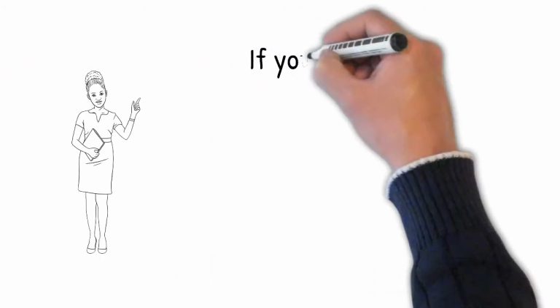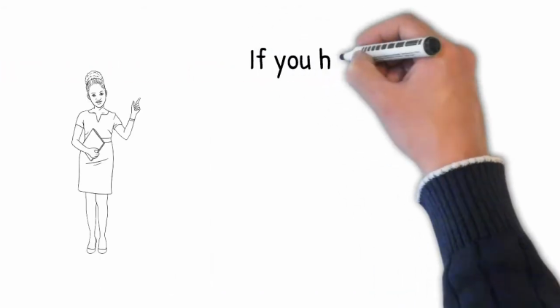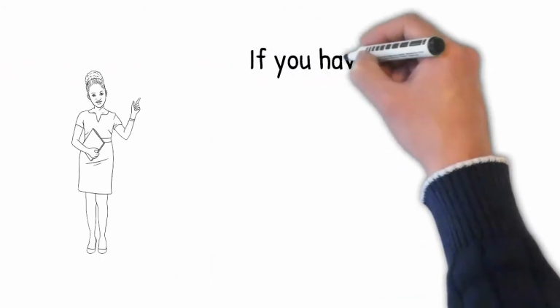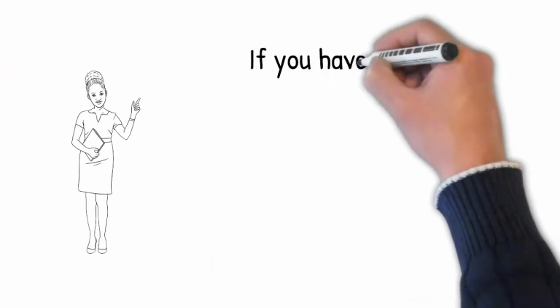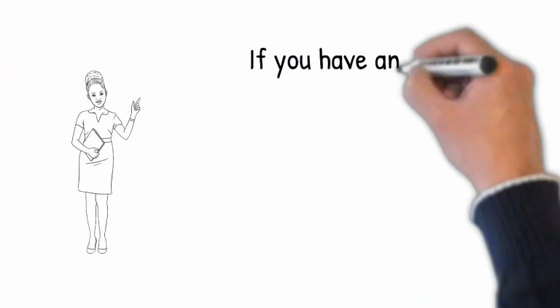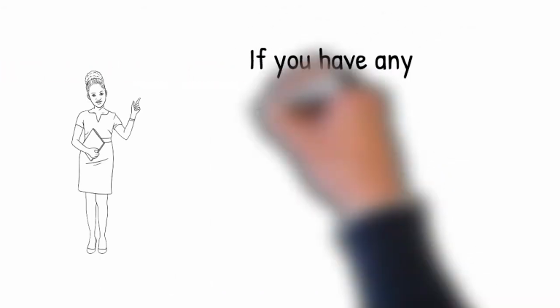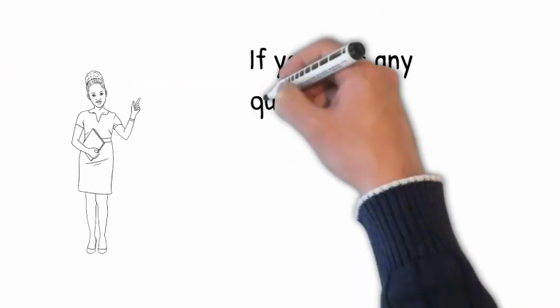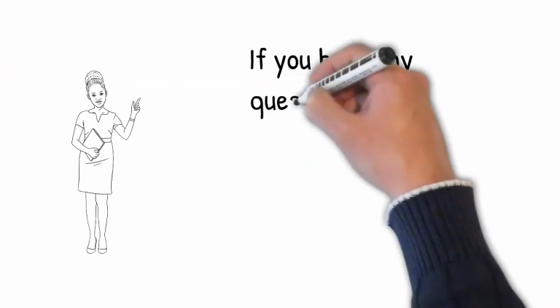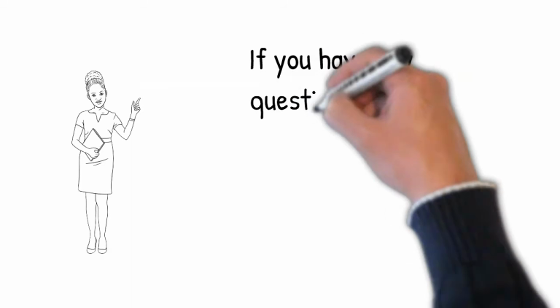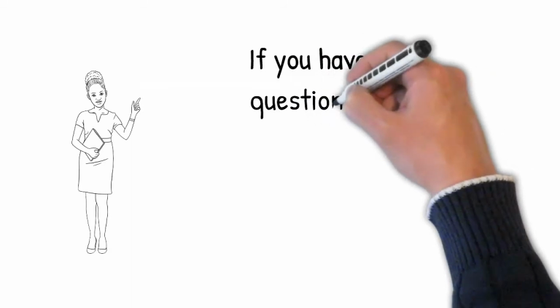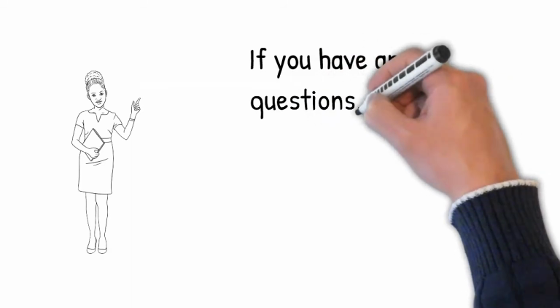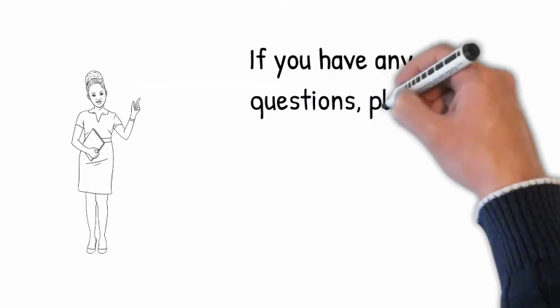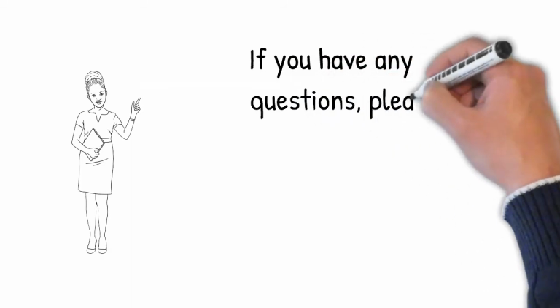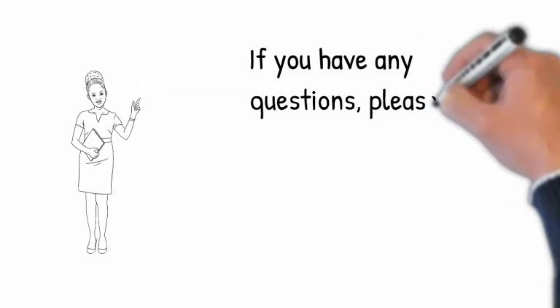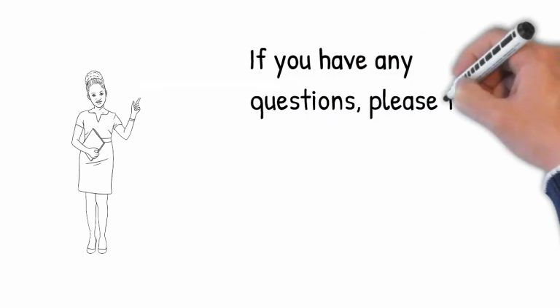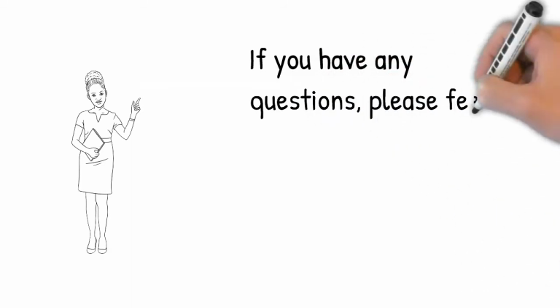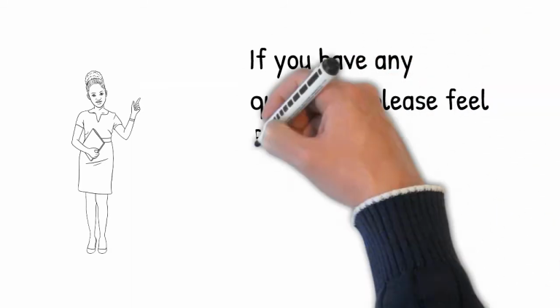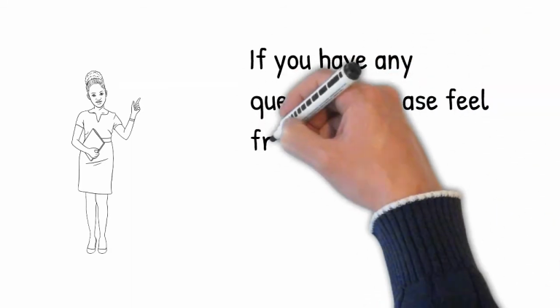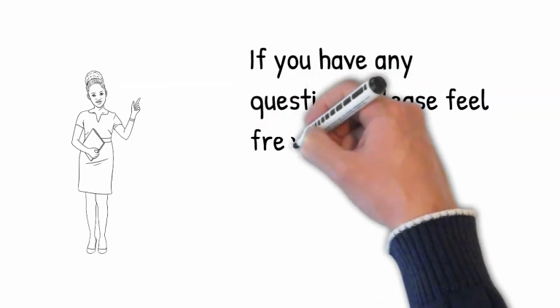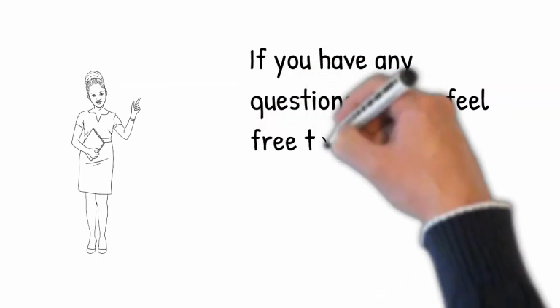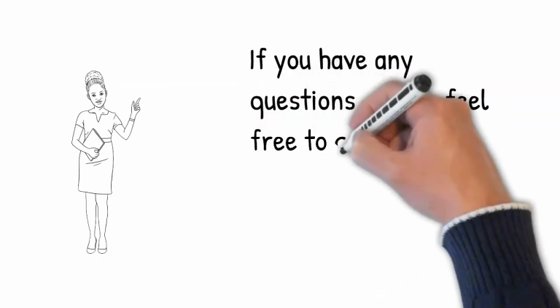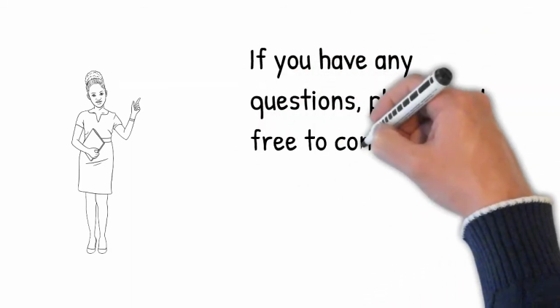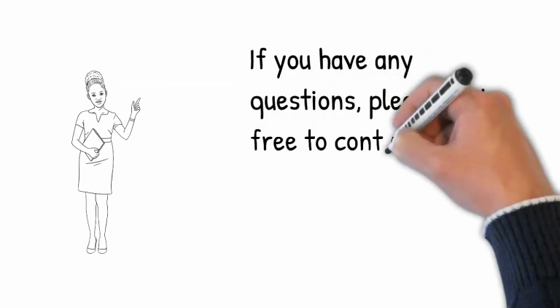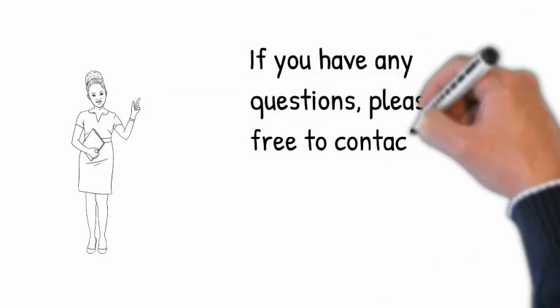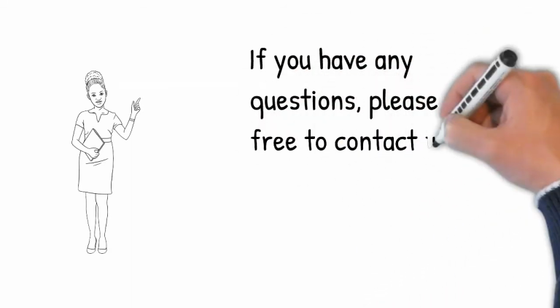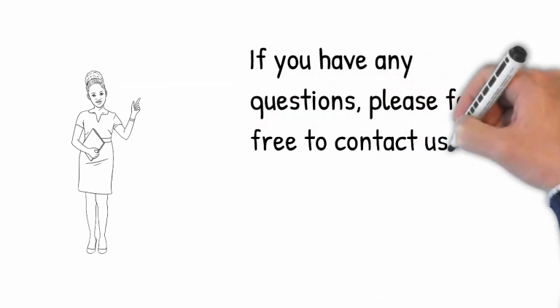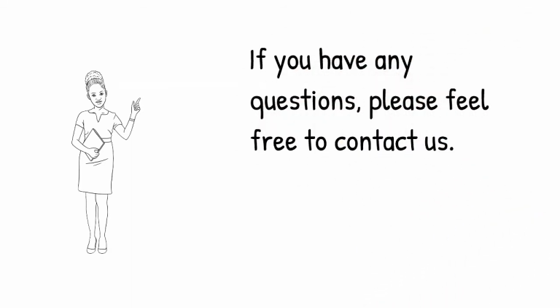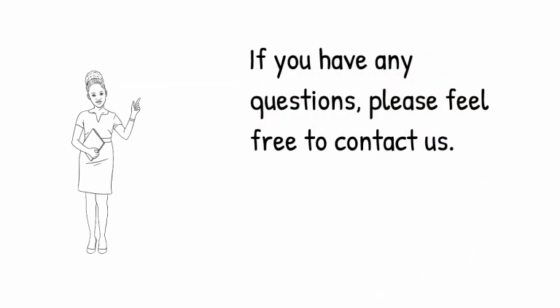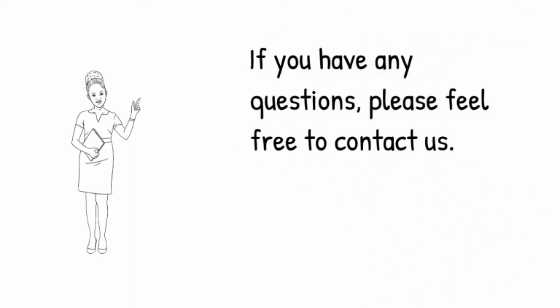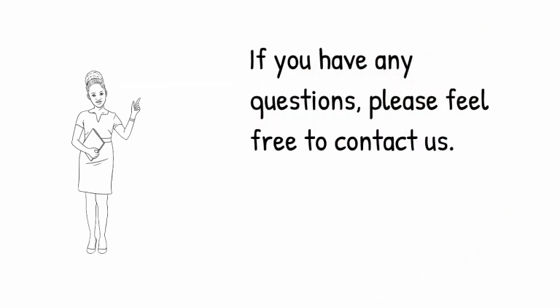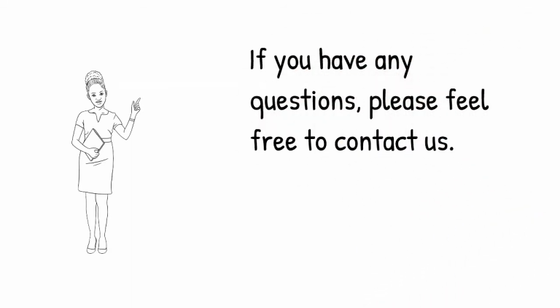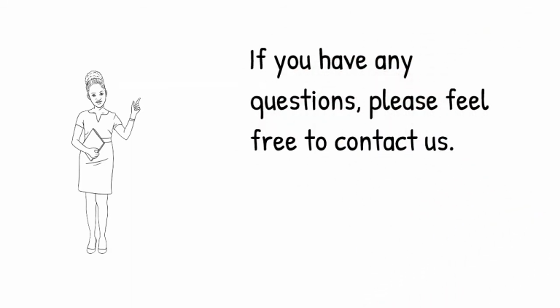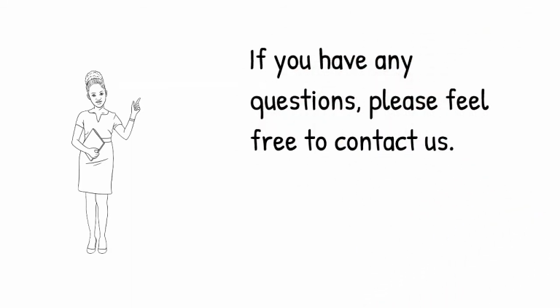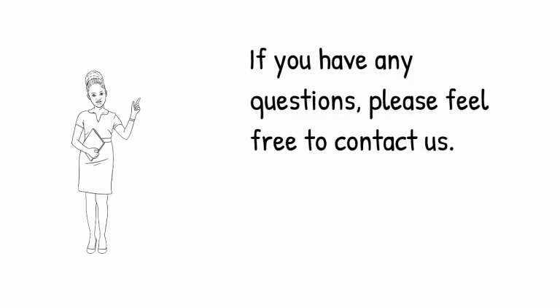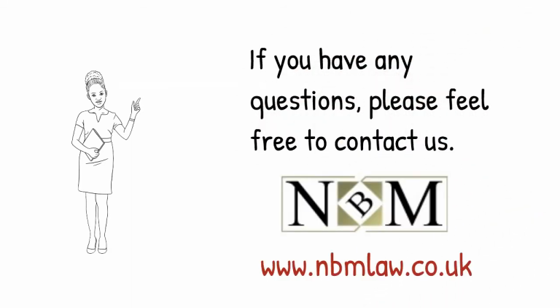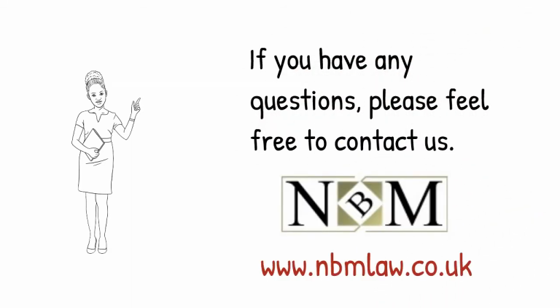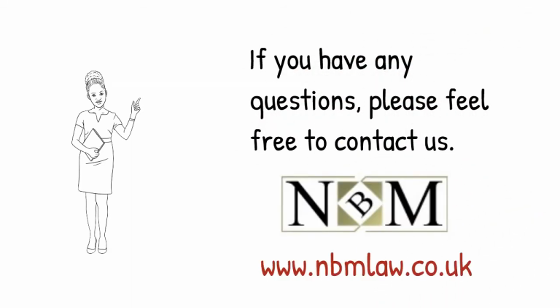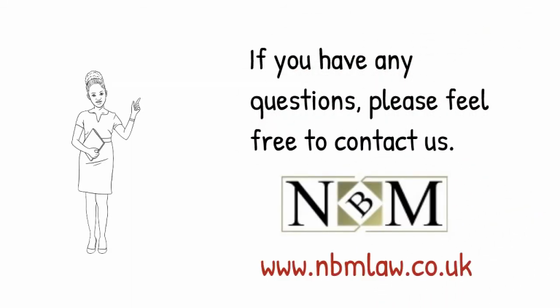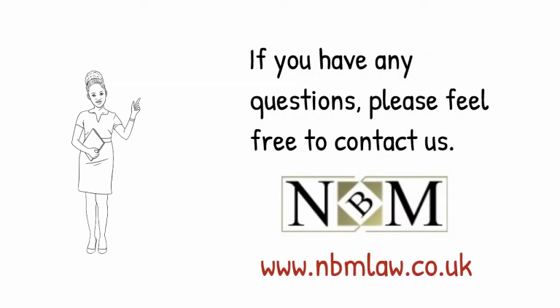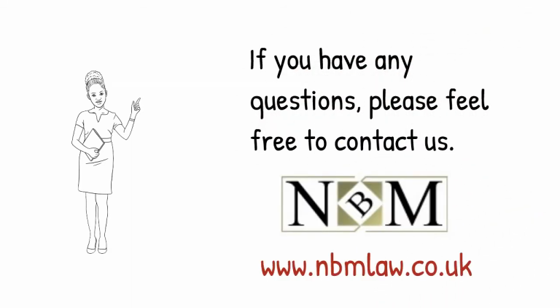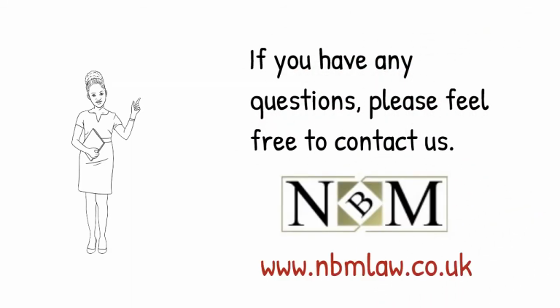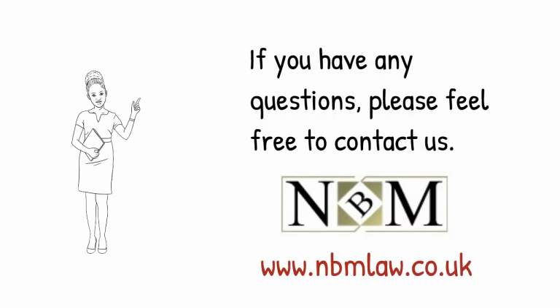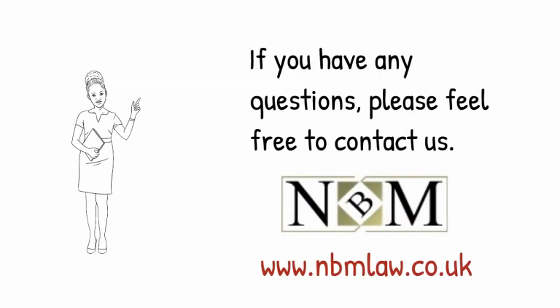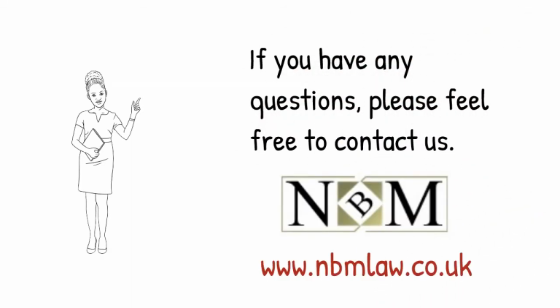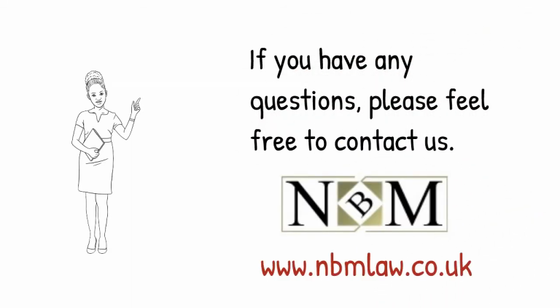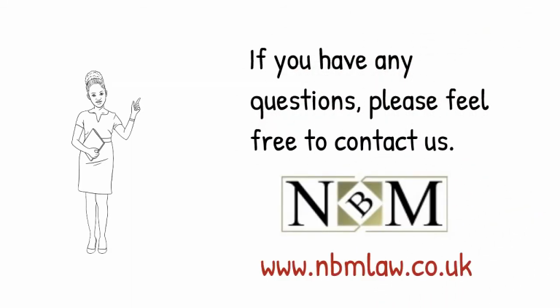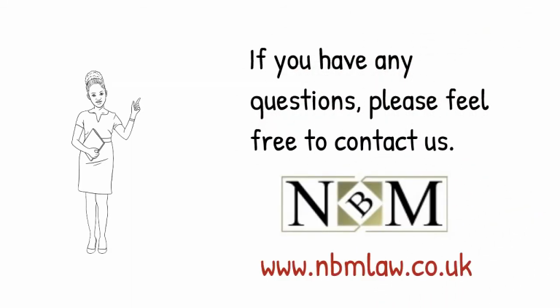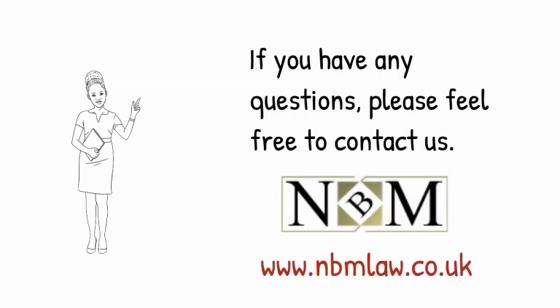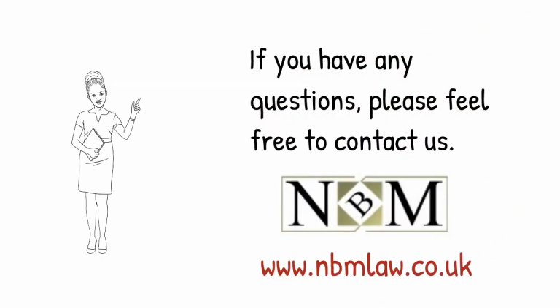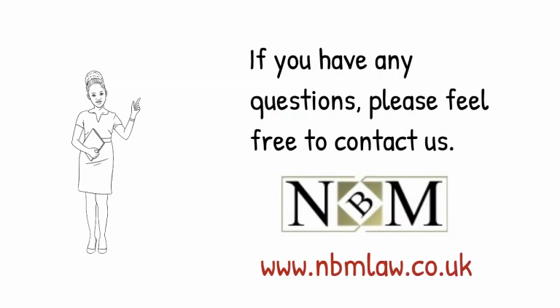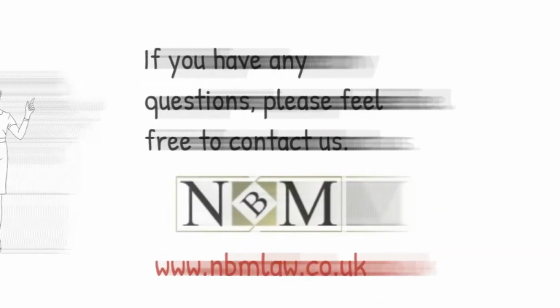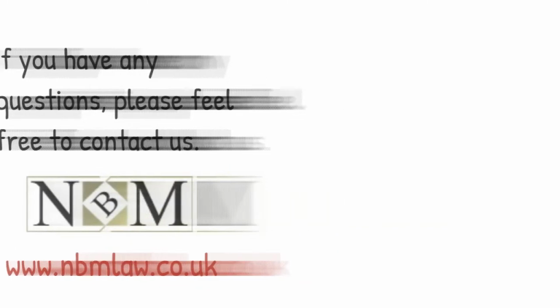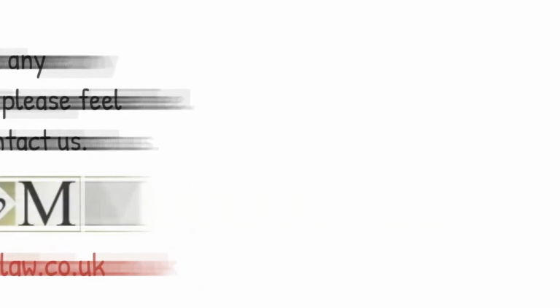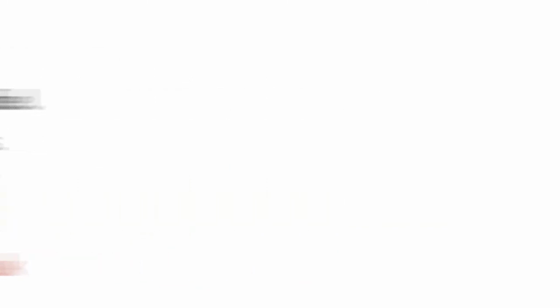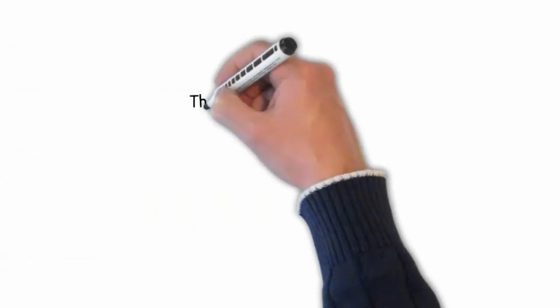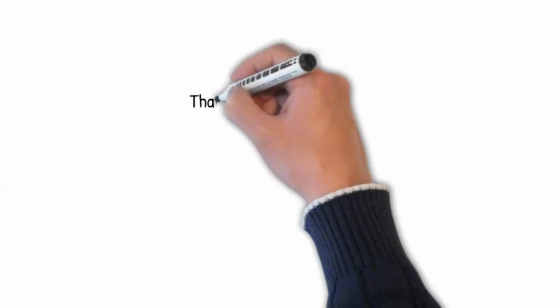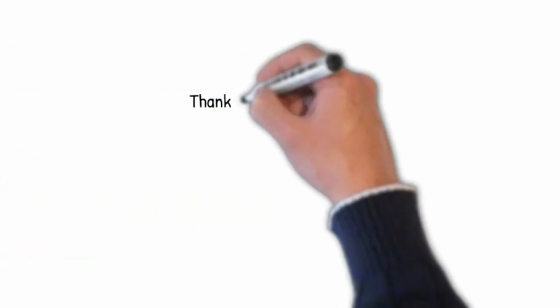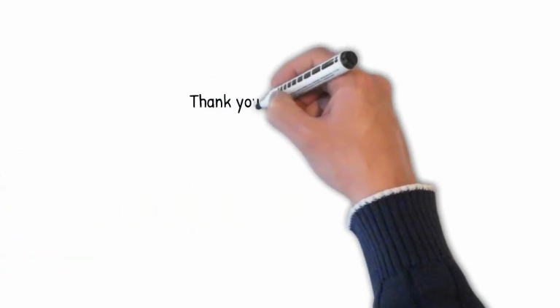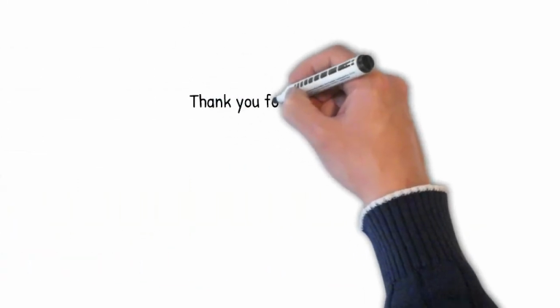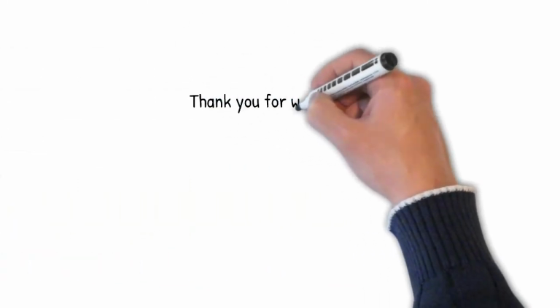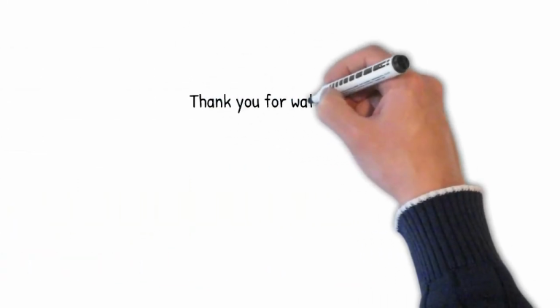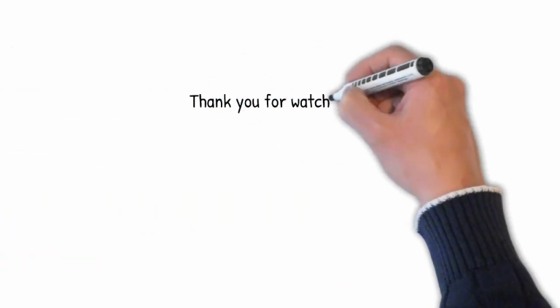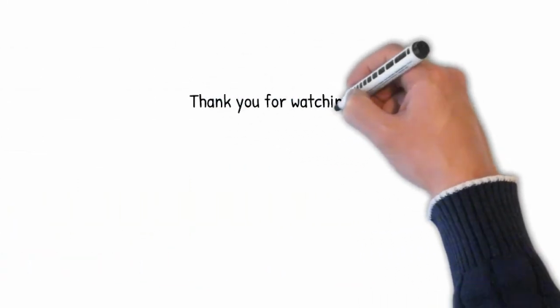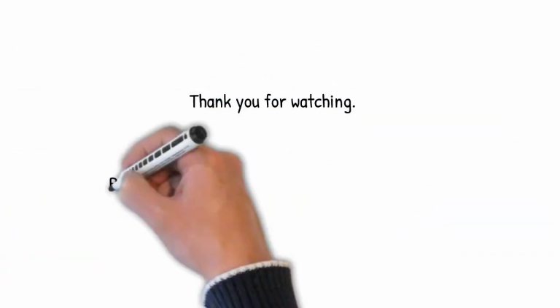Before you sign the documents, if you have any questions, please do not hesitate to contact your NBM conveyancer. Thank you for watching.